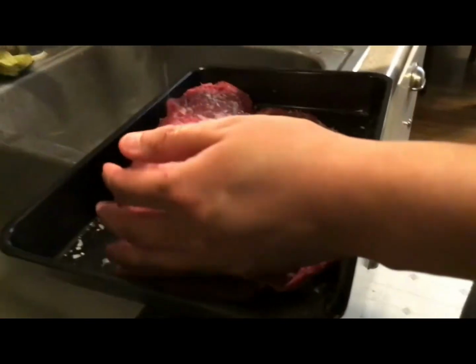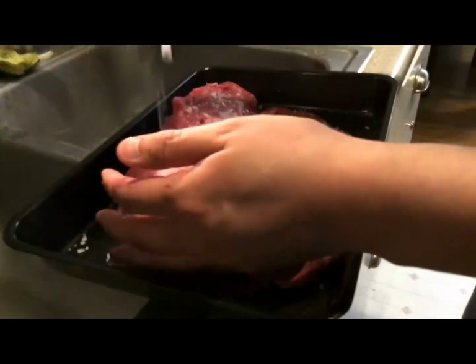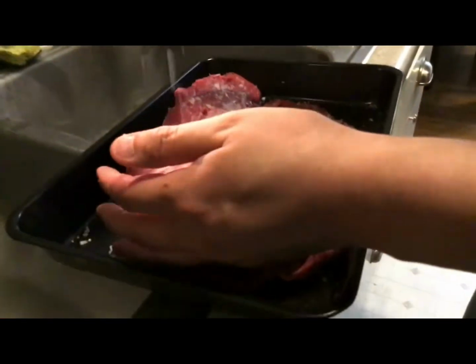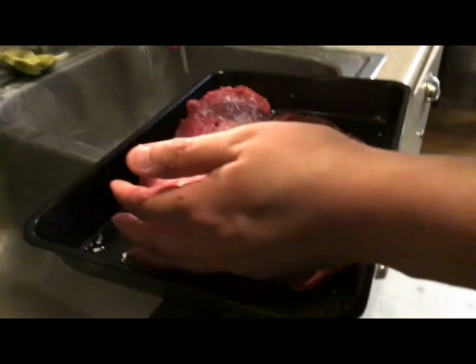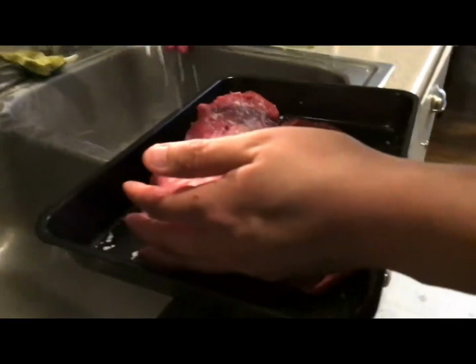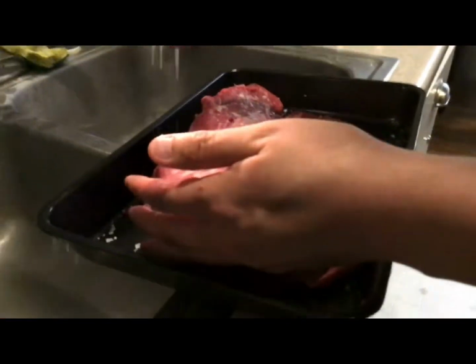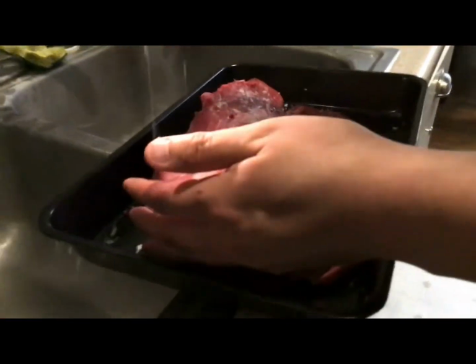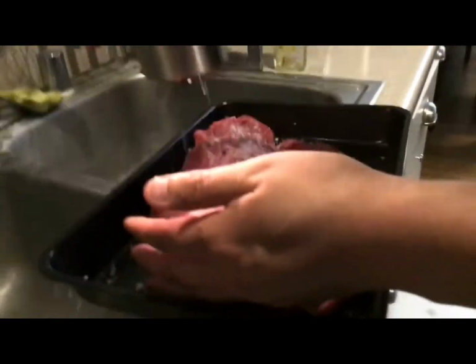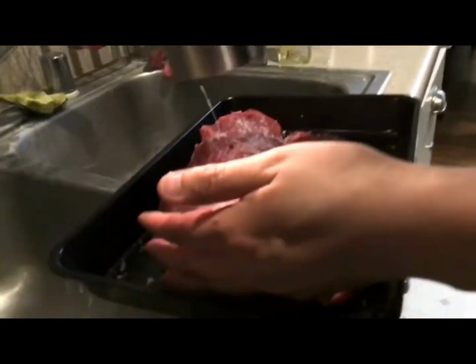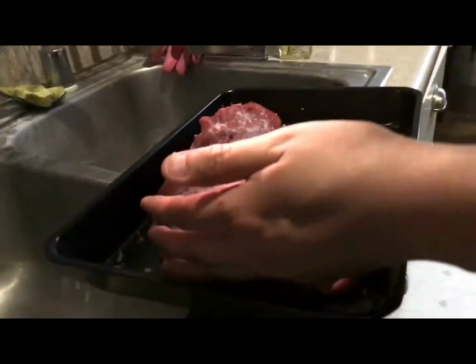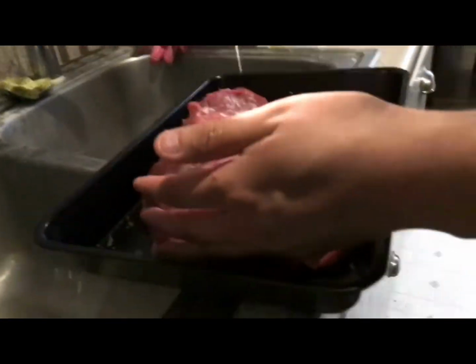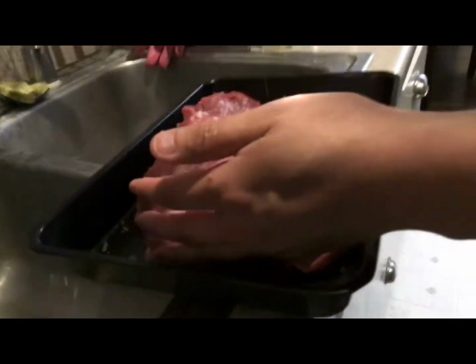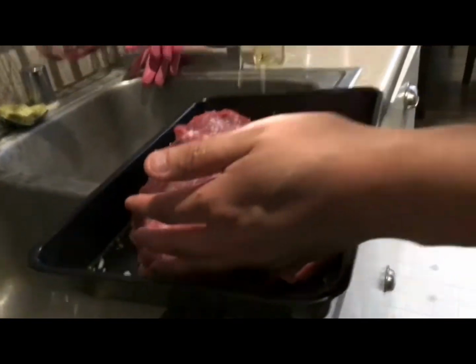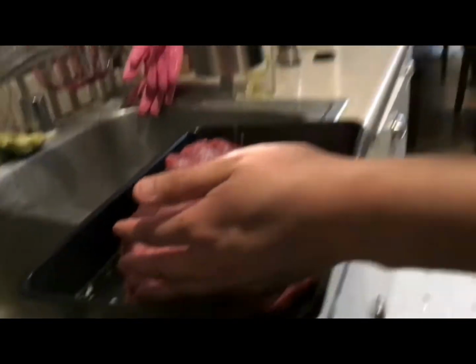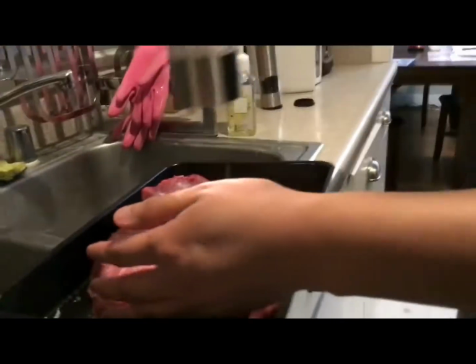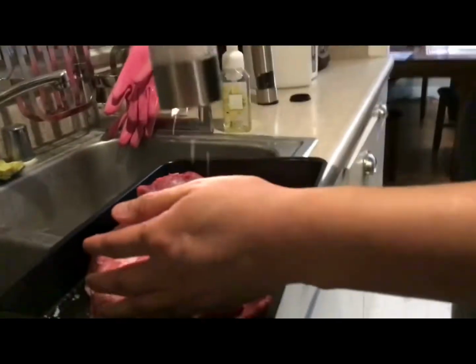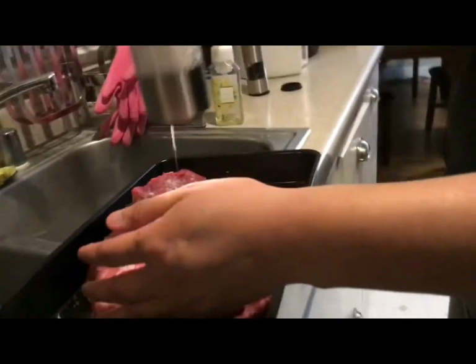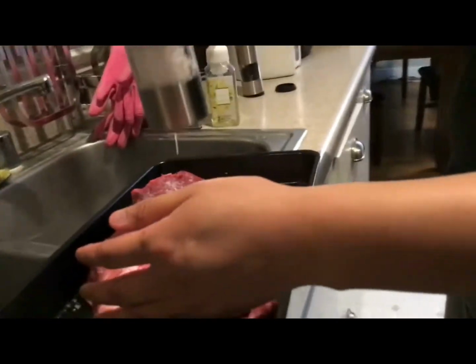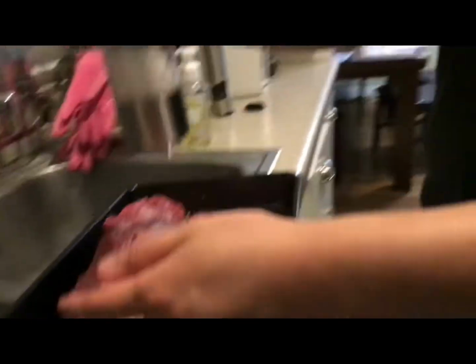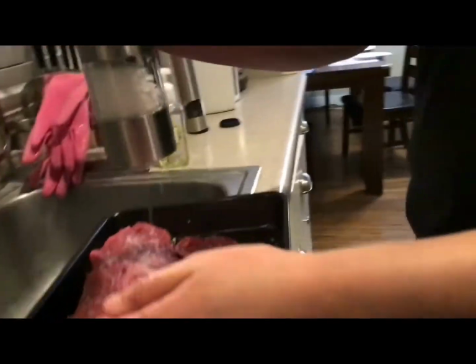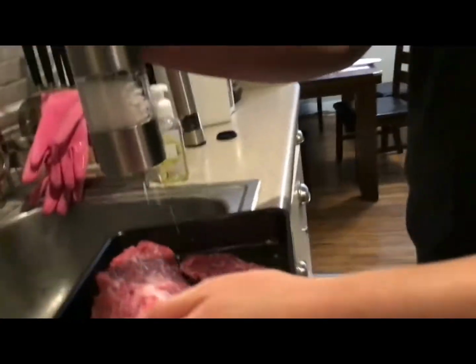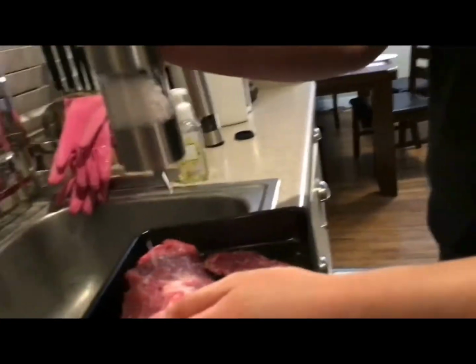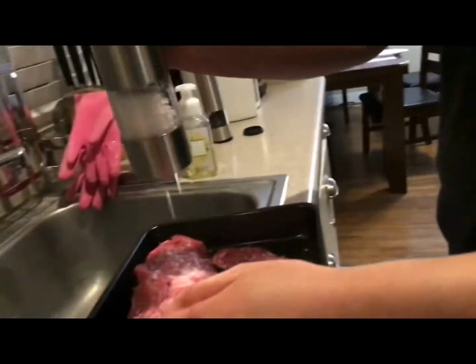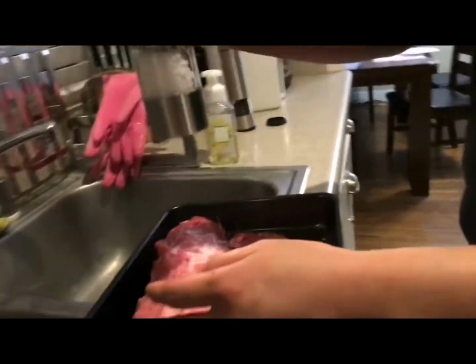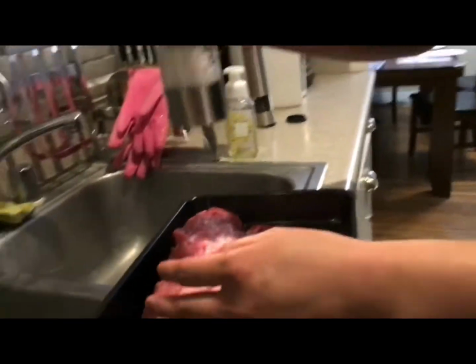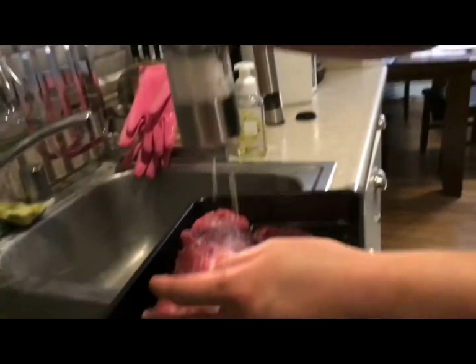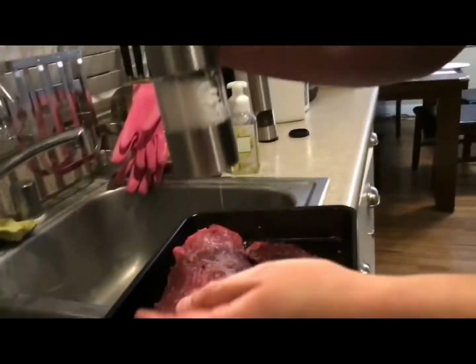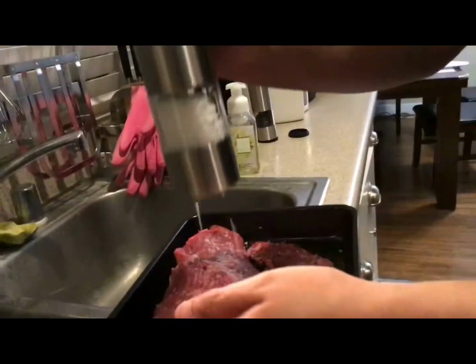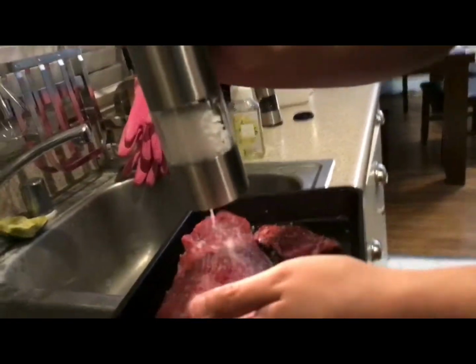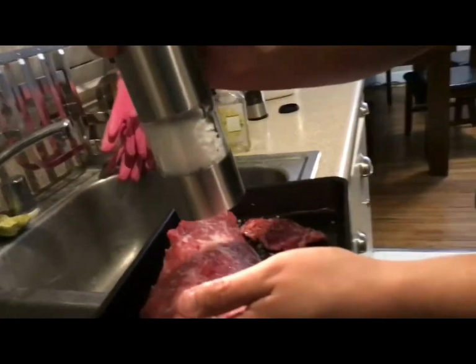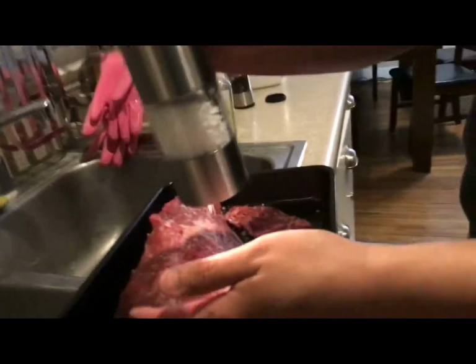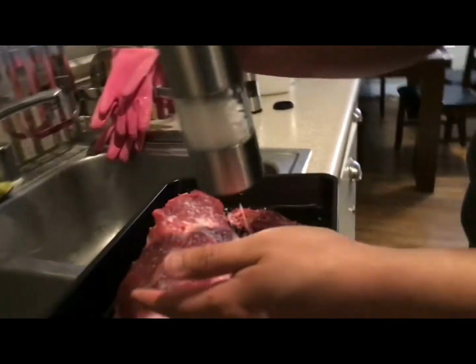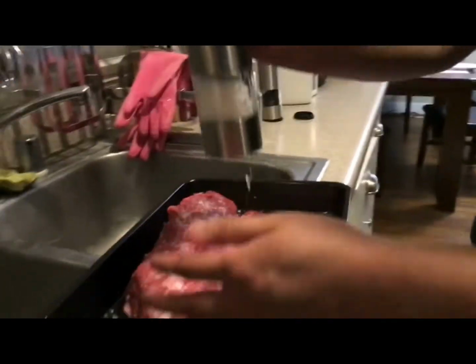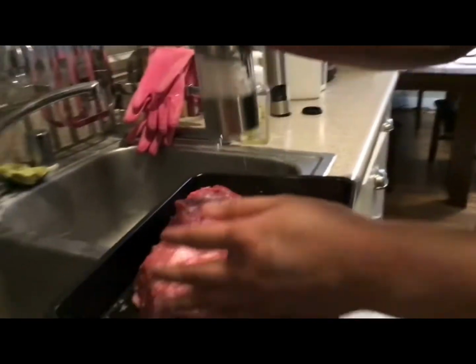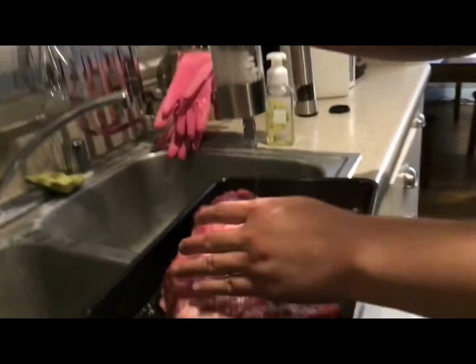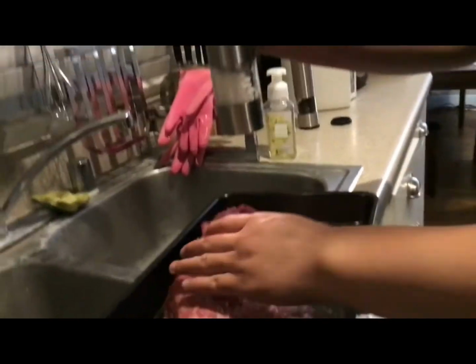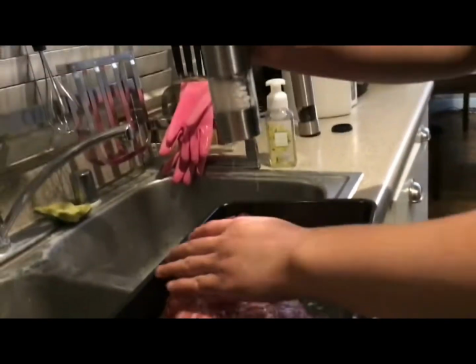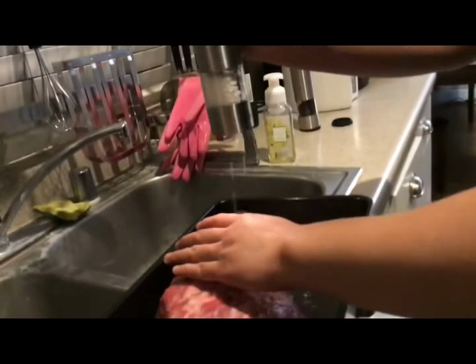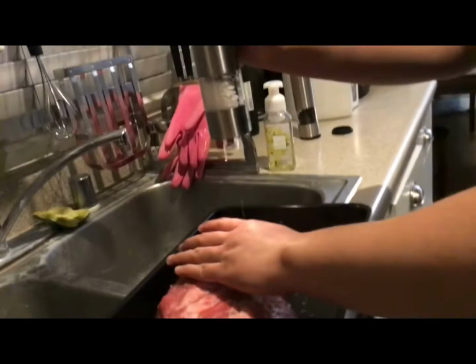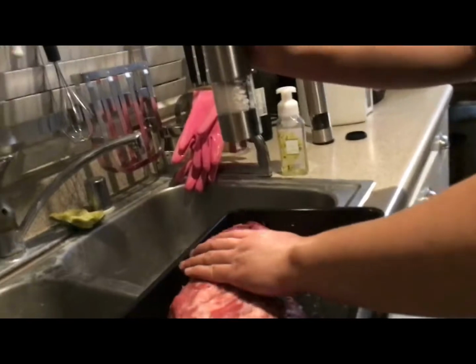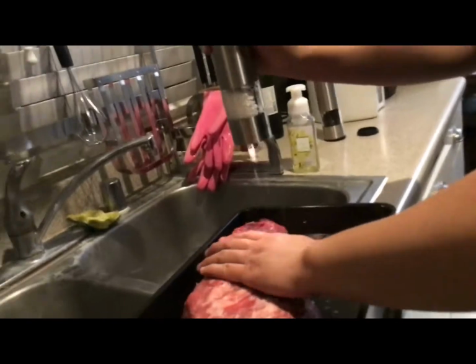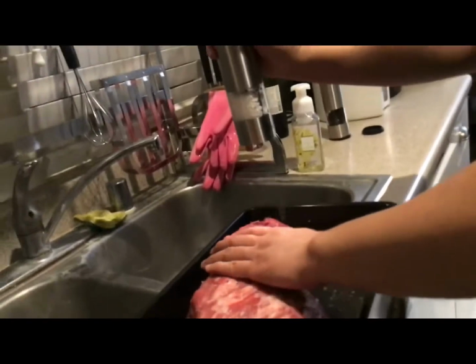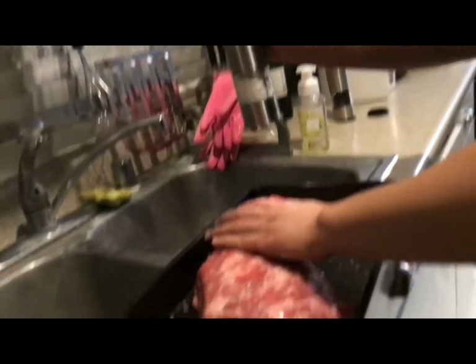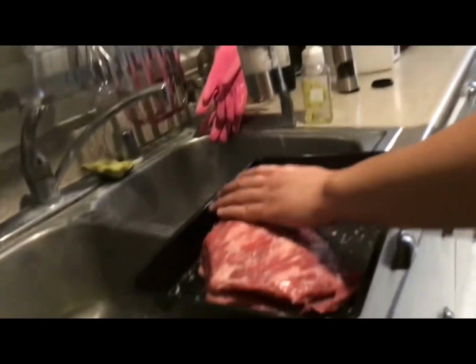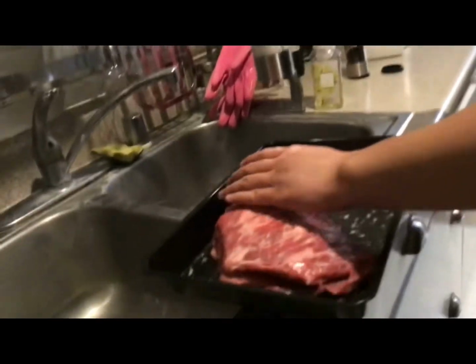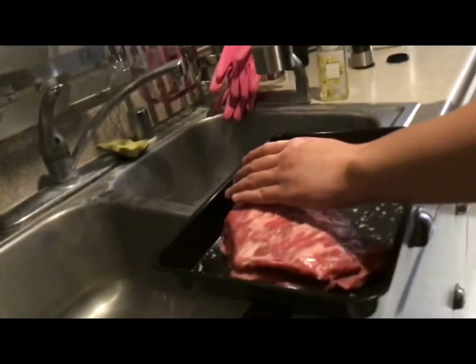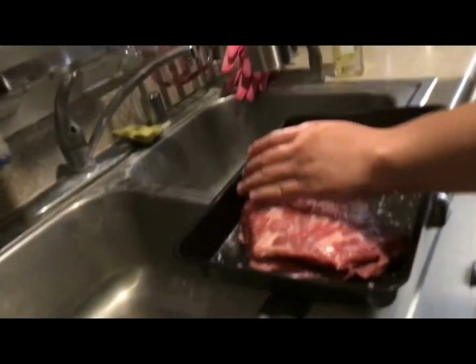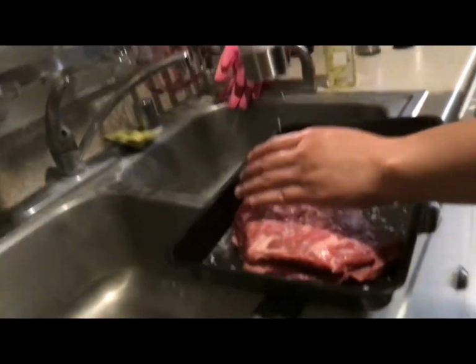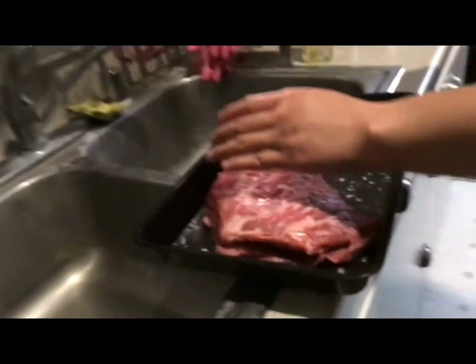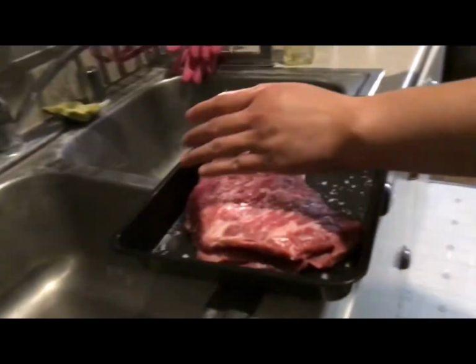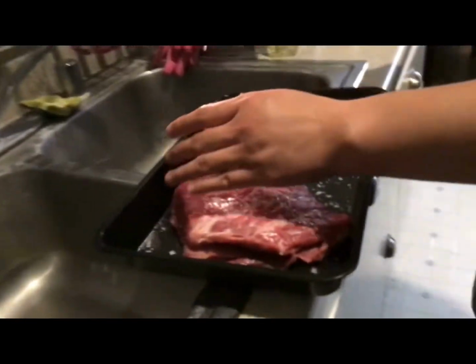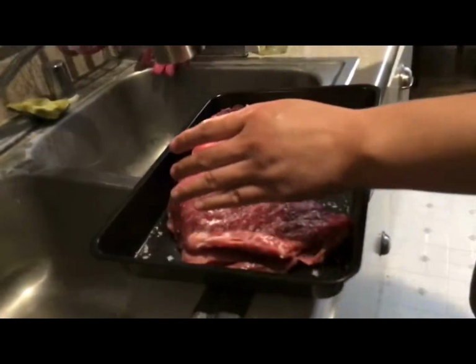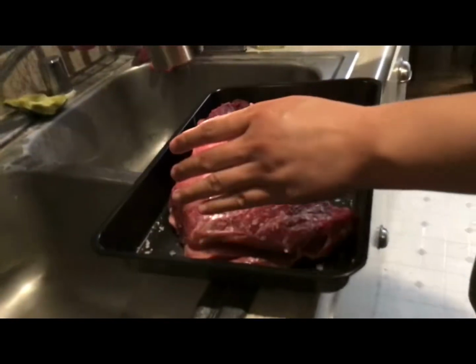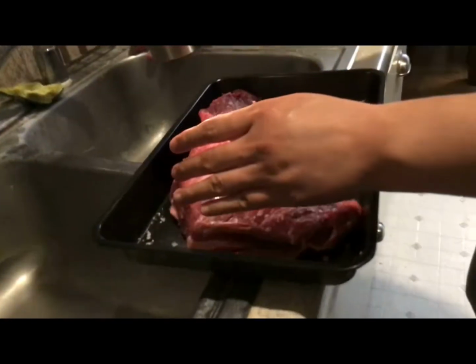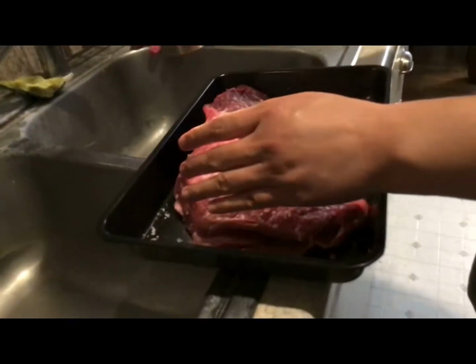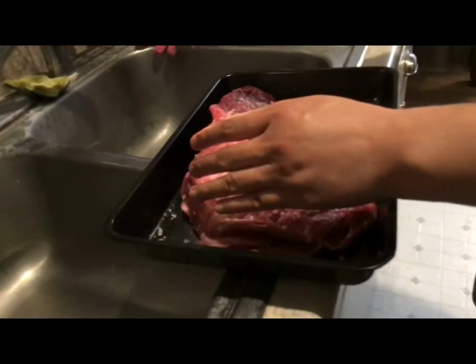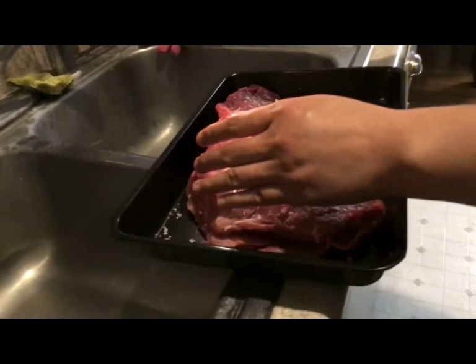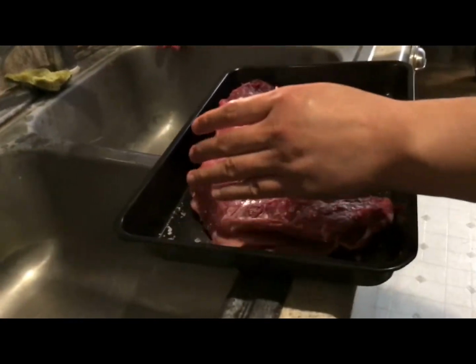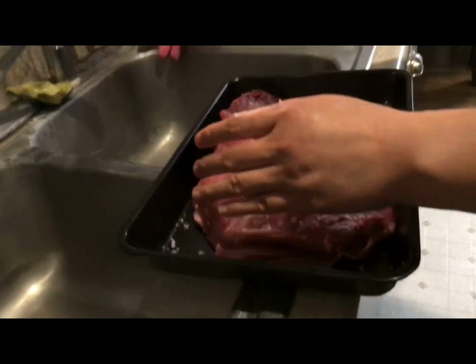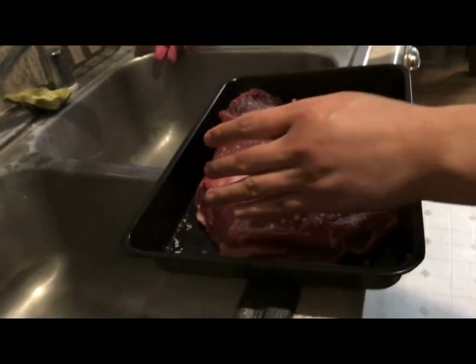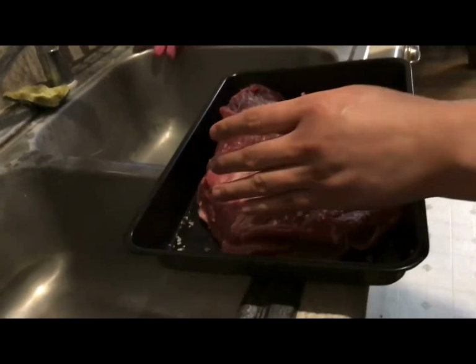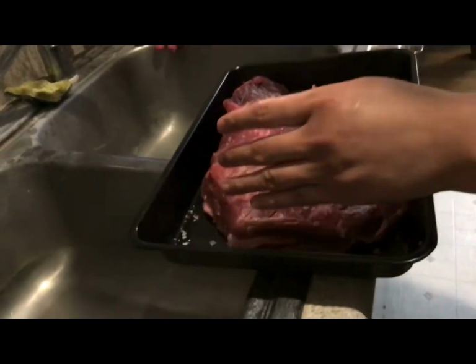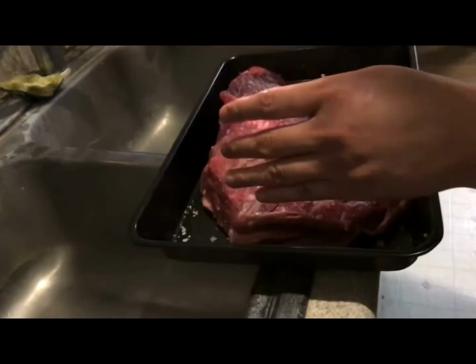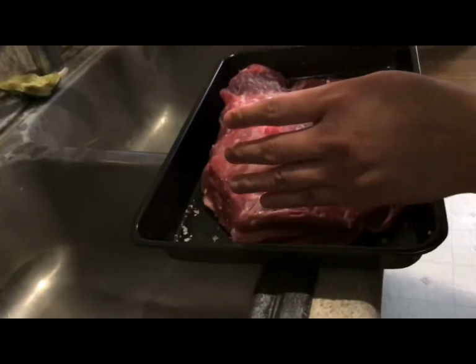So some fat is good and some fat is bad? Yeah. Not too much fat.